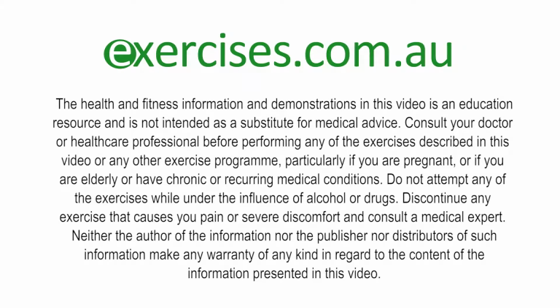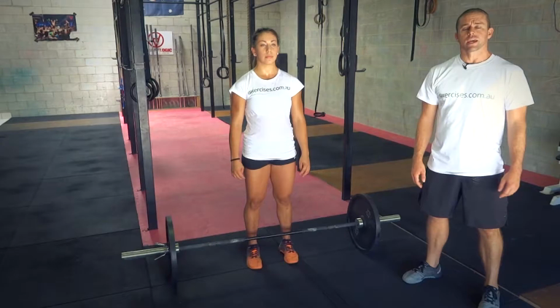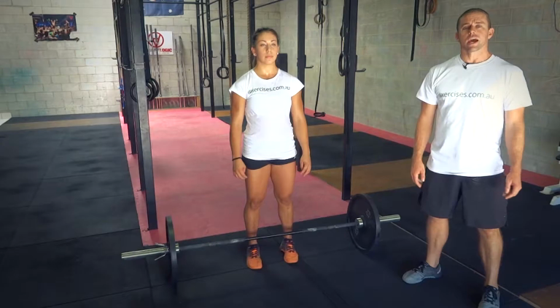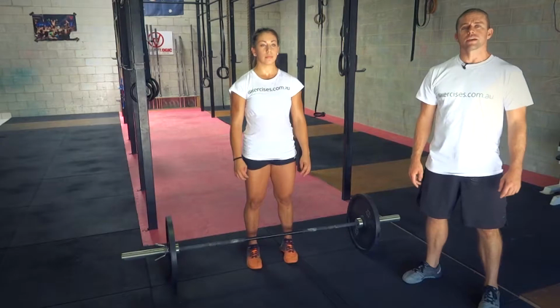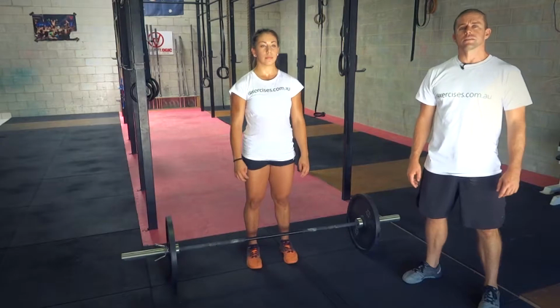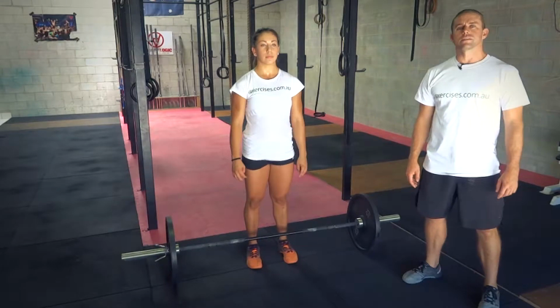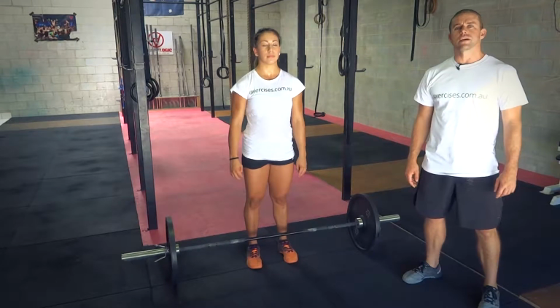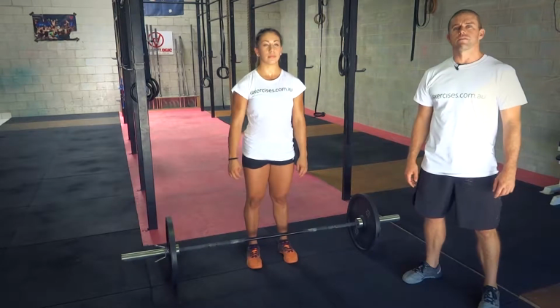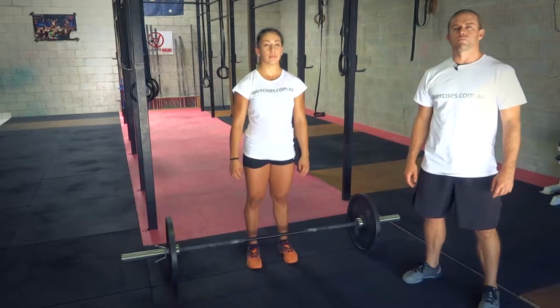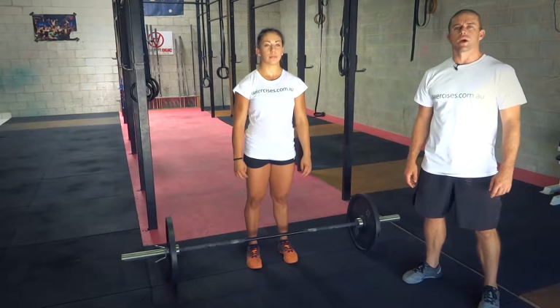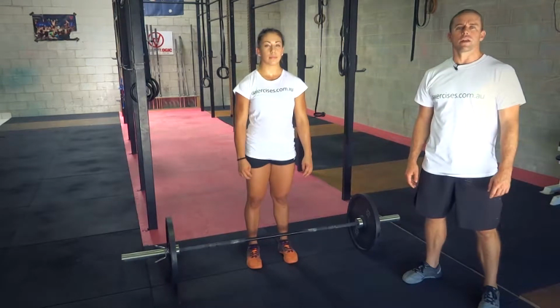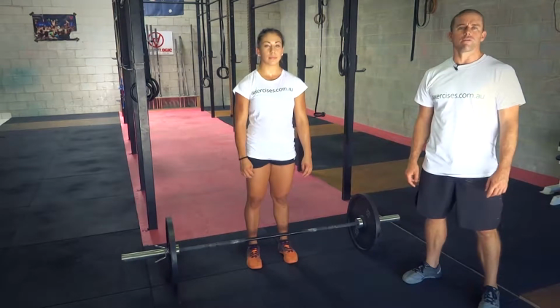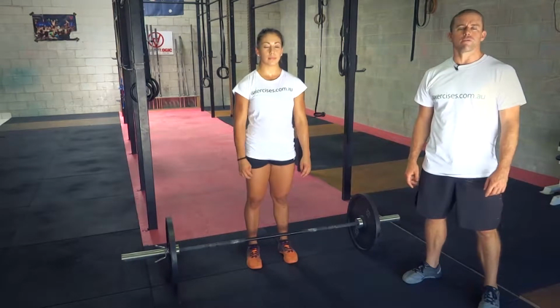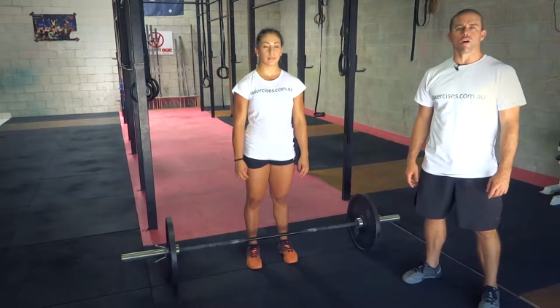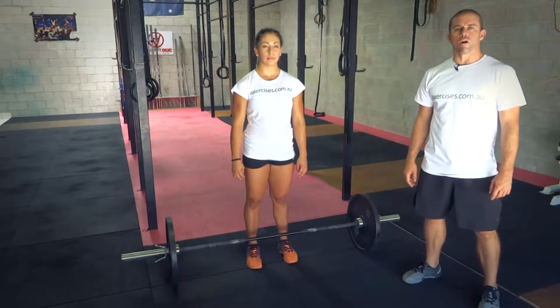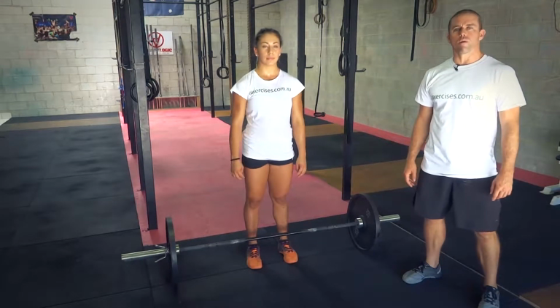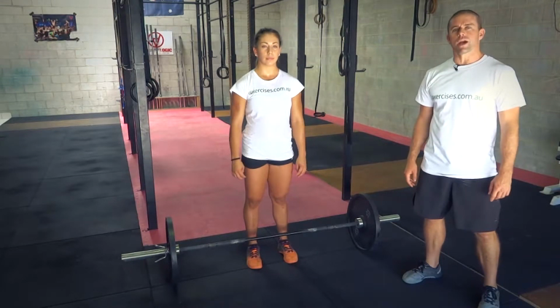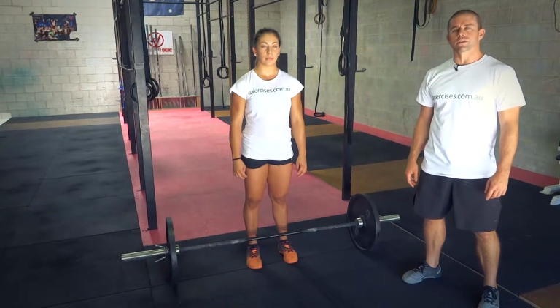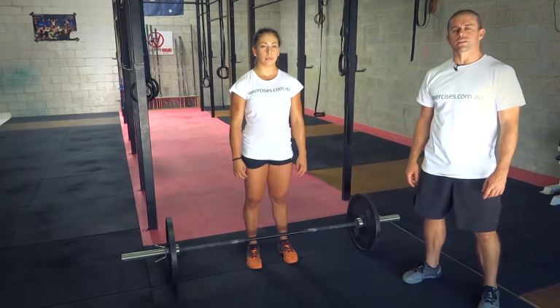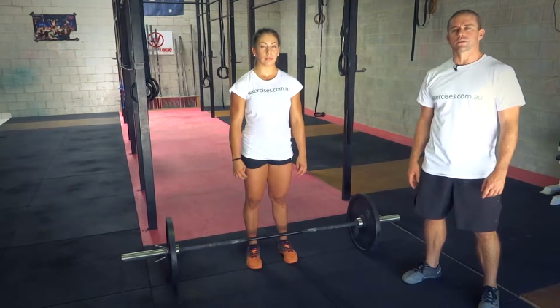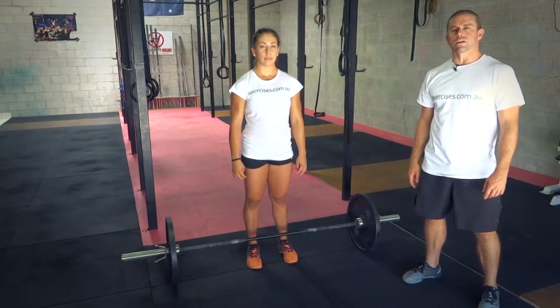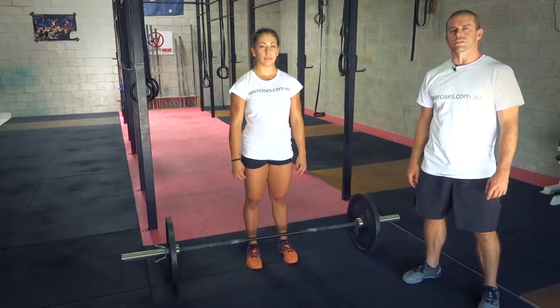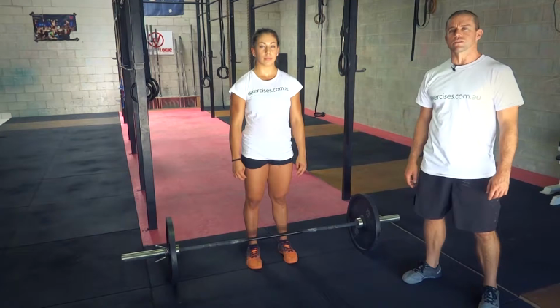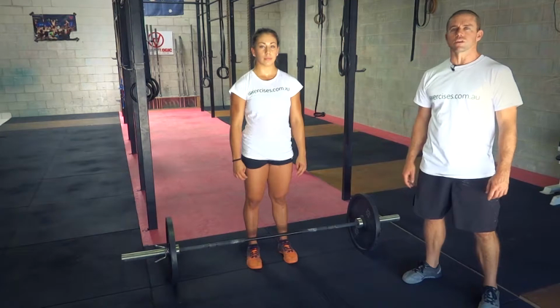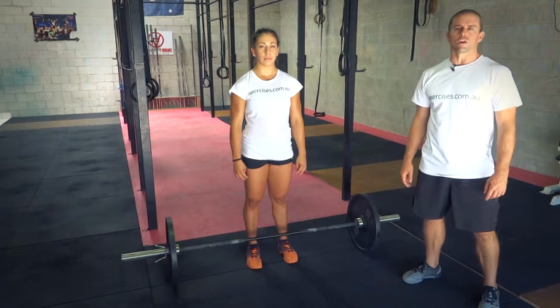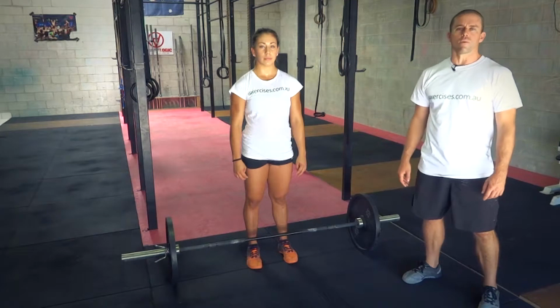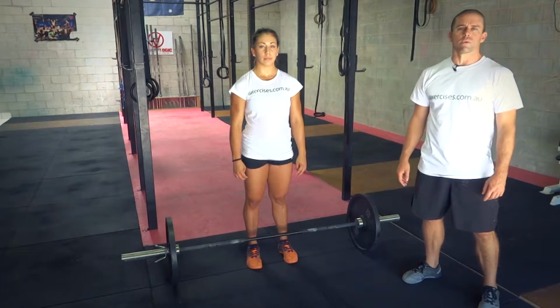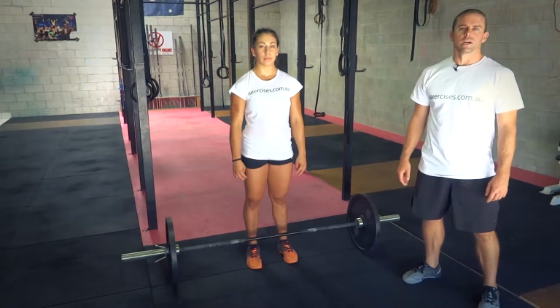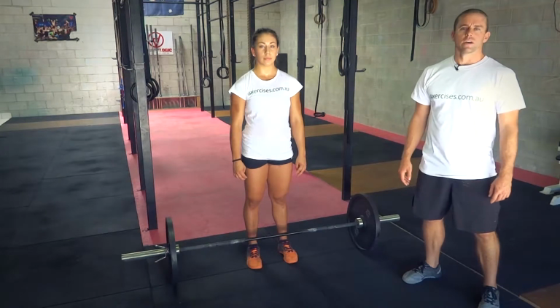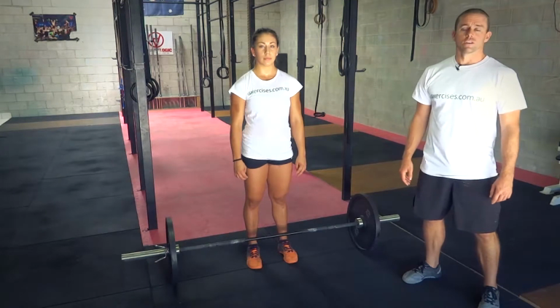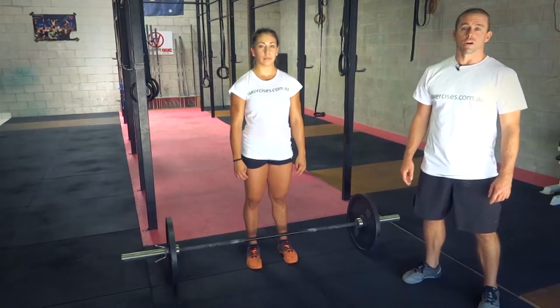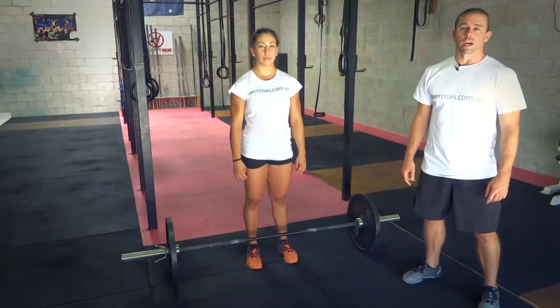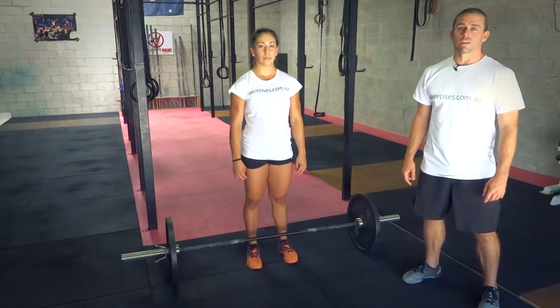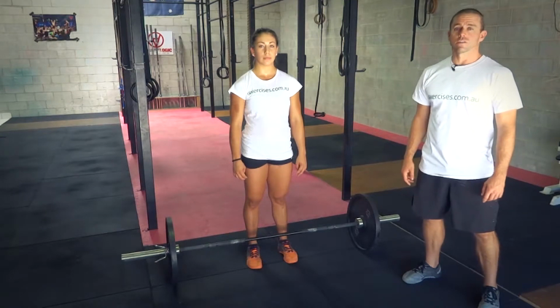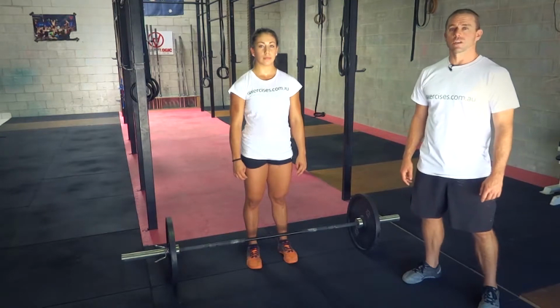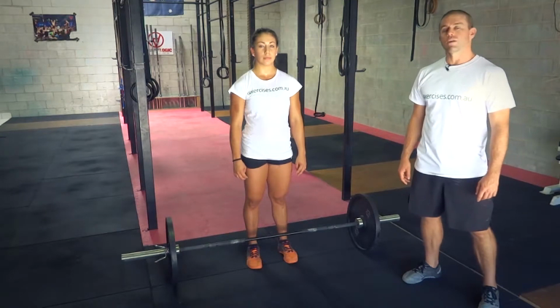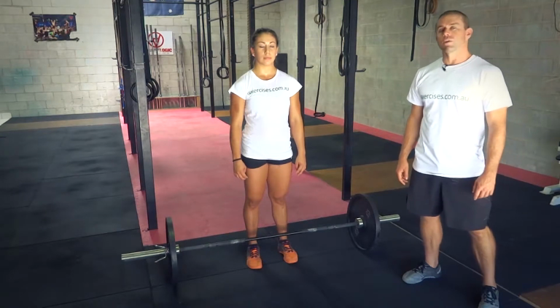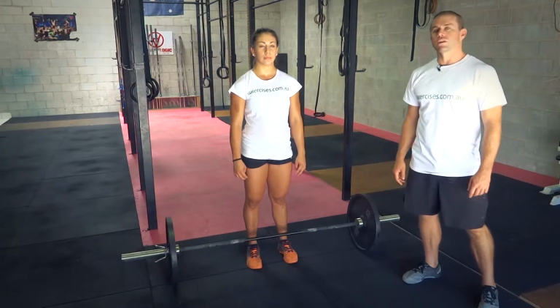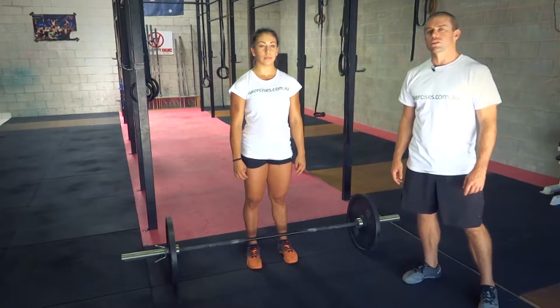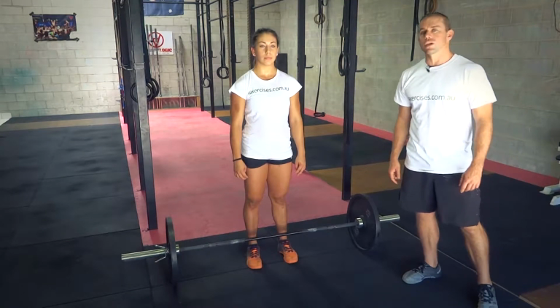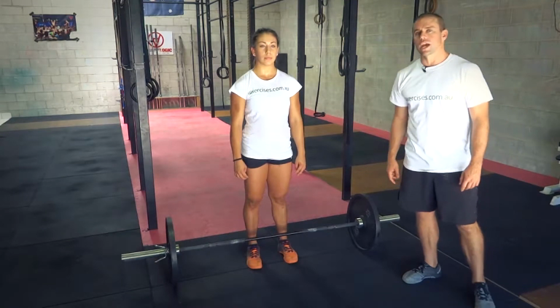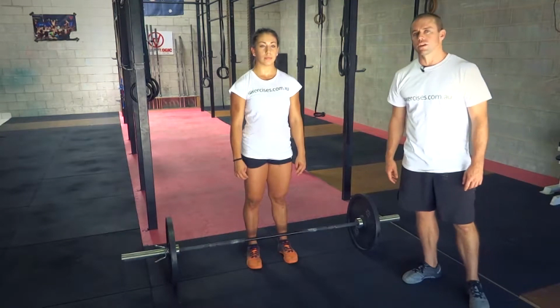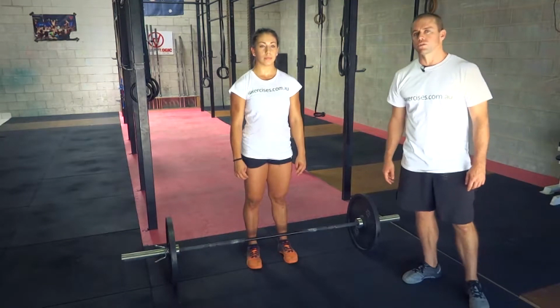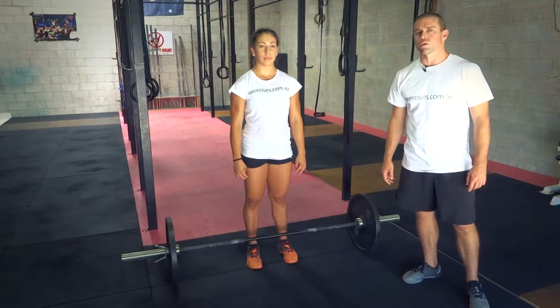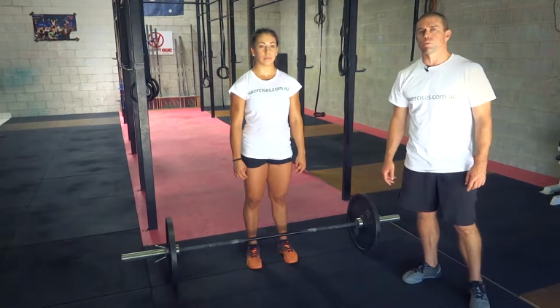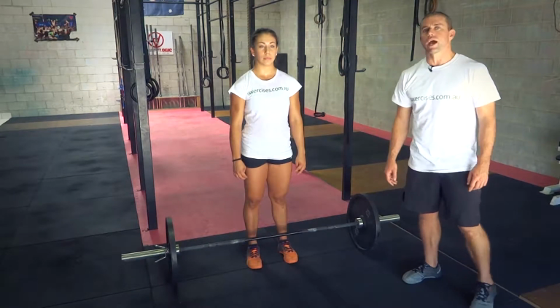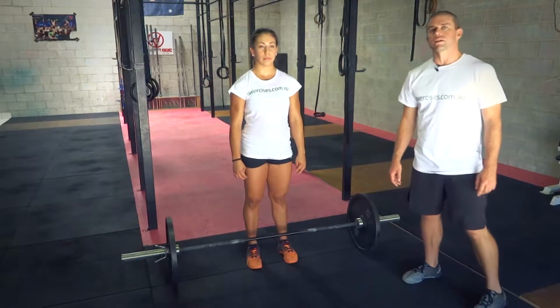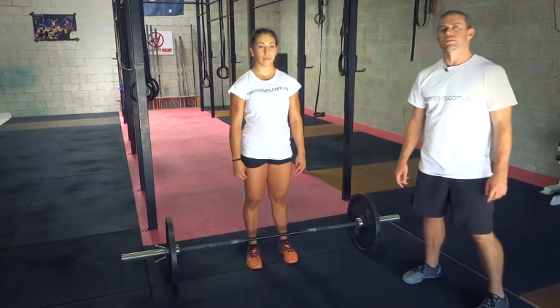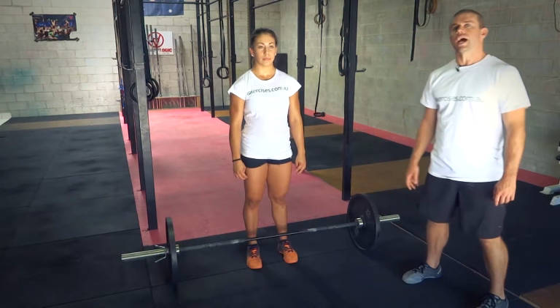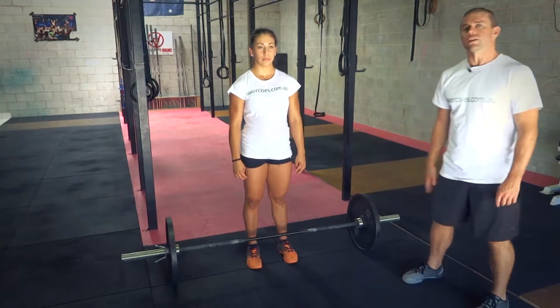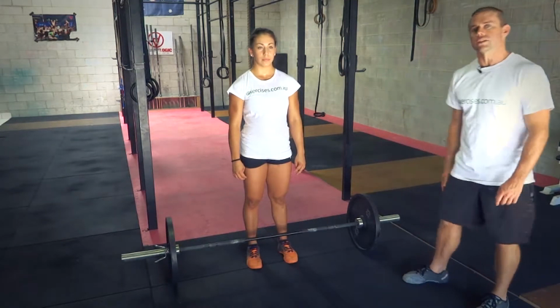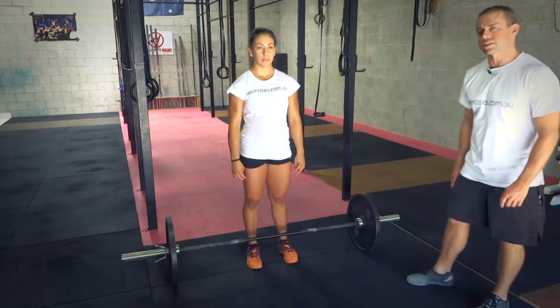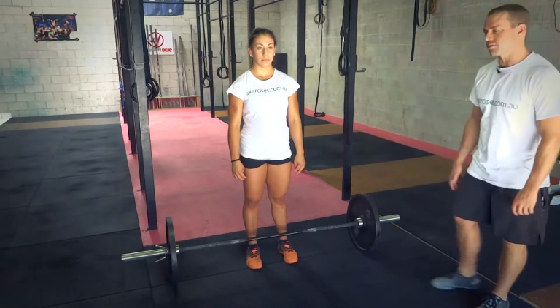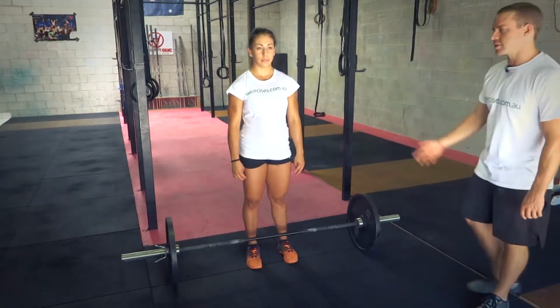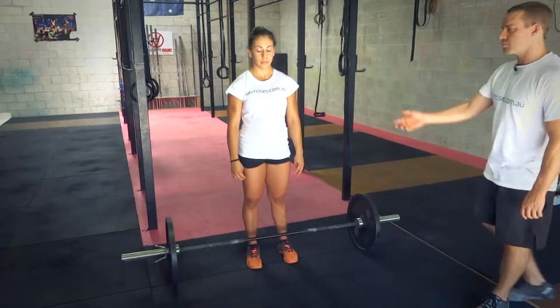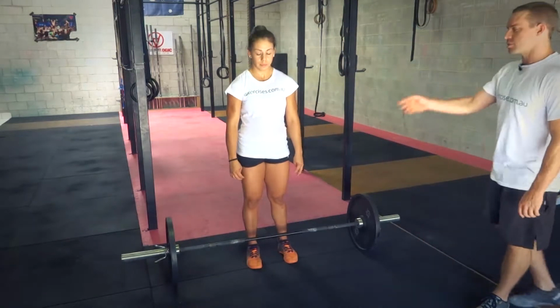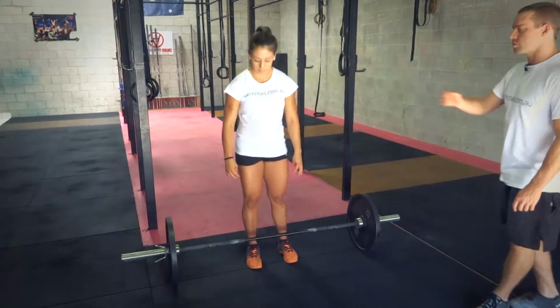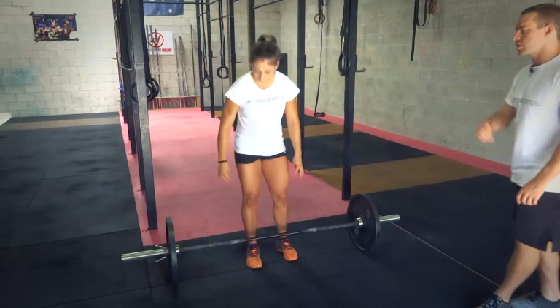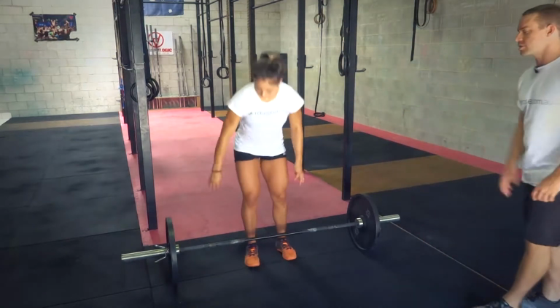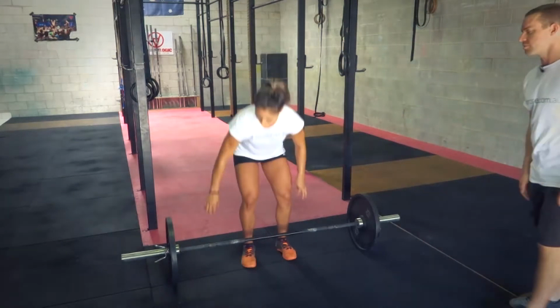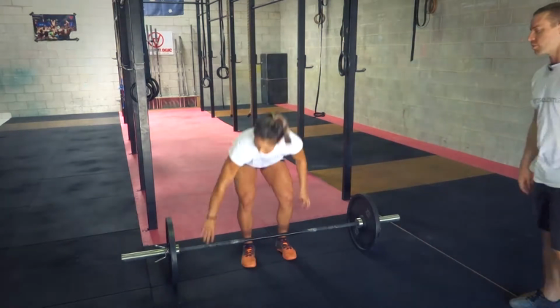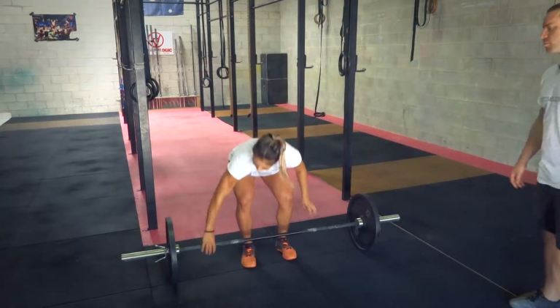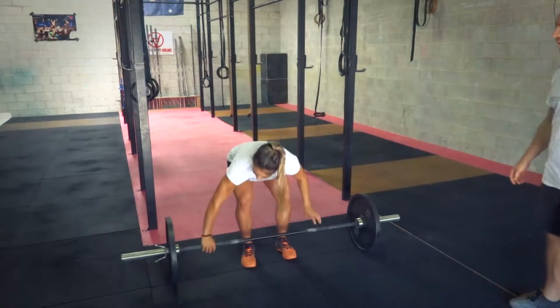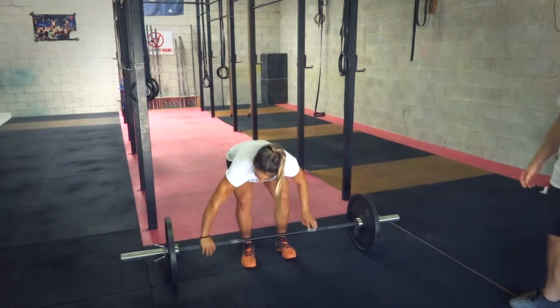G'day, it's Steve and Bella from exercises.com.au. Today we're going to show you how to do a power snatch. Let's have a demonstration from Bella.